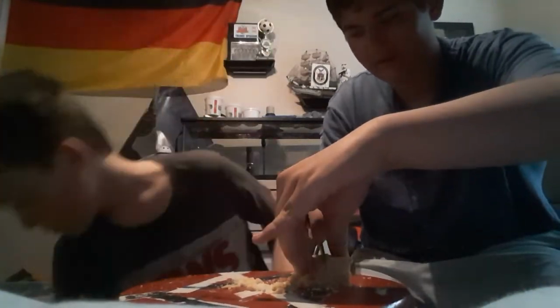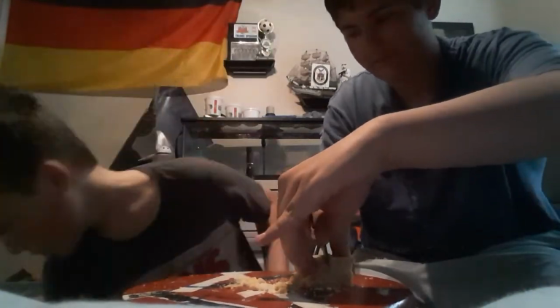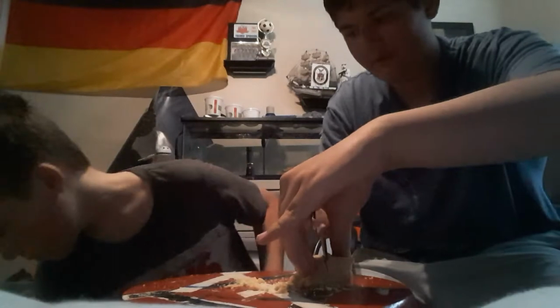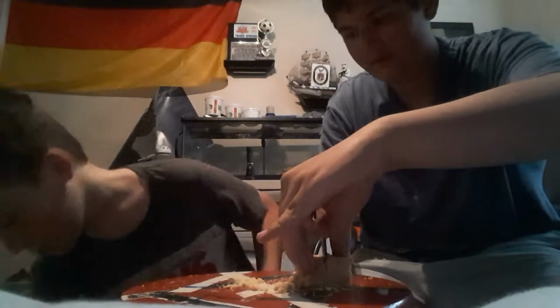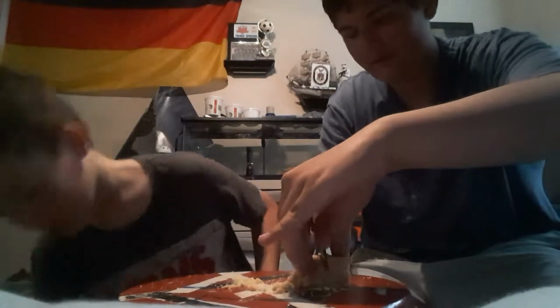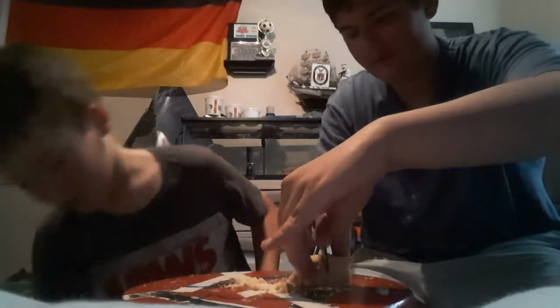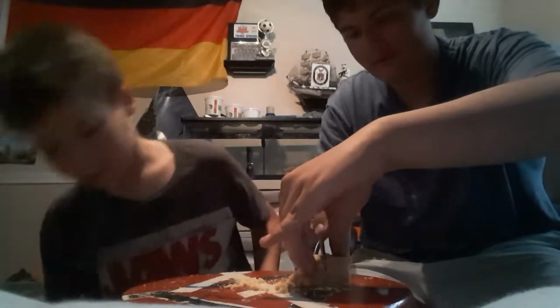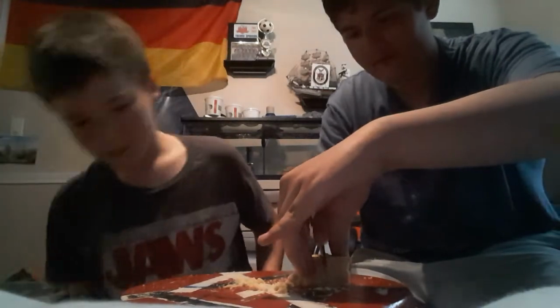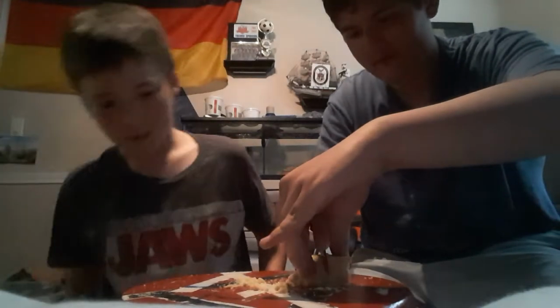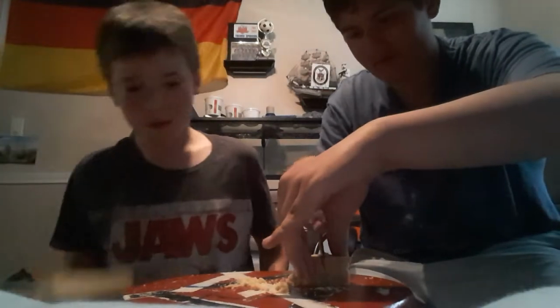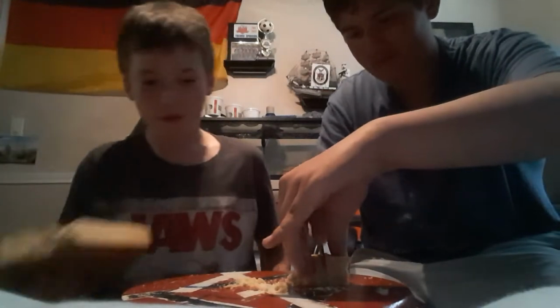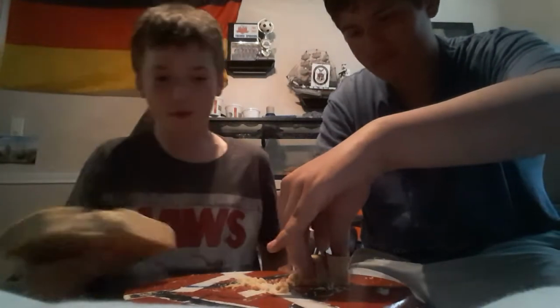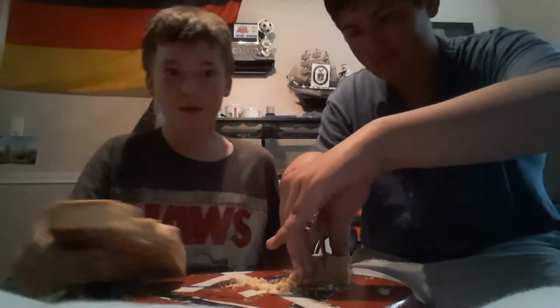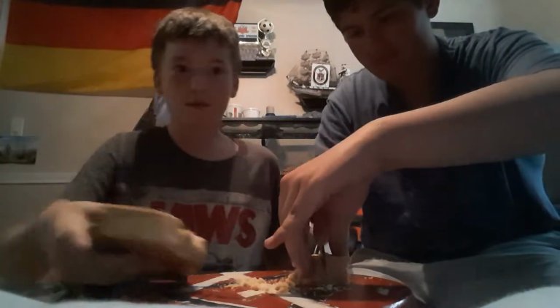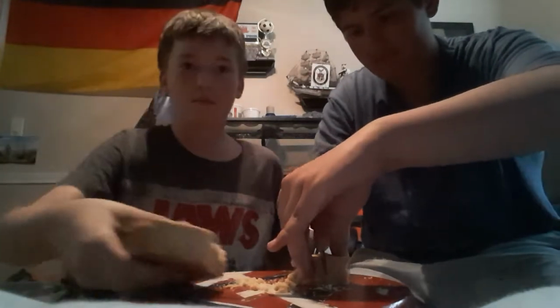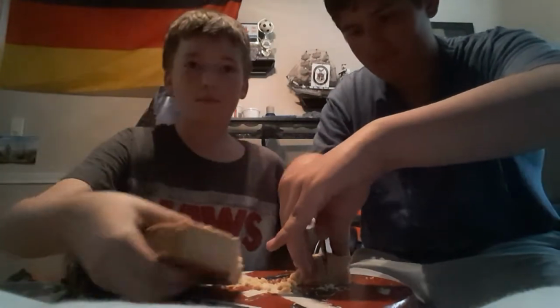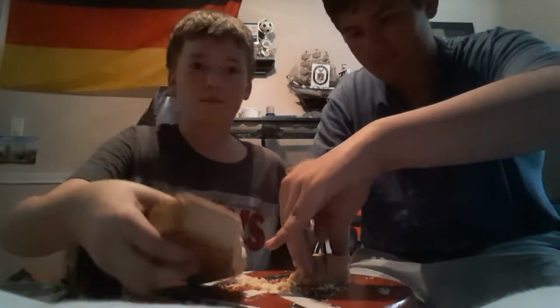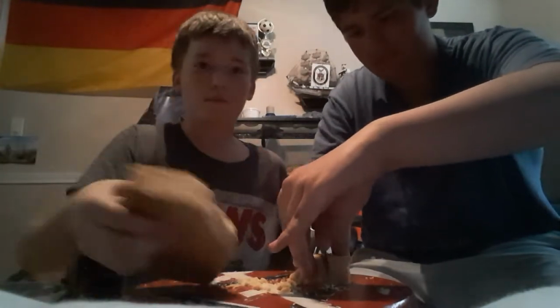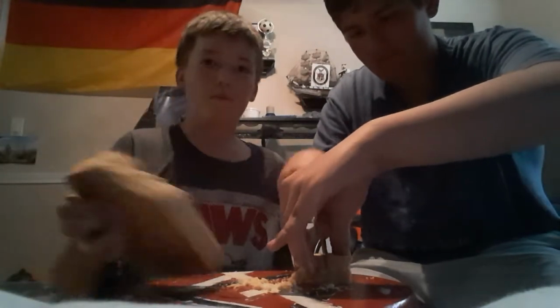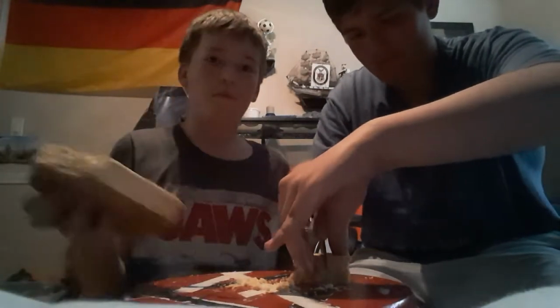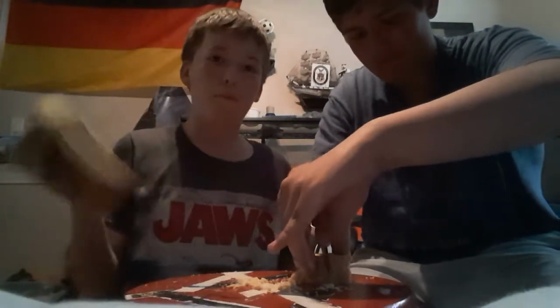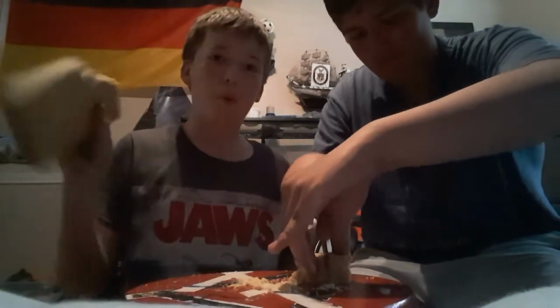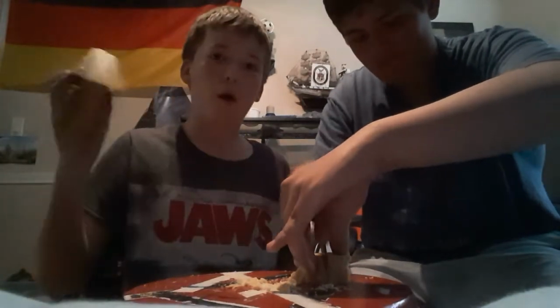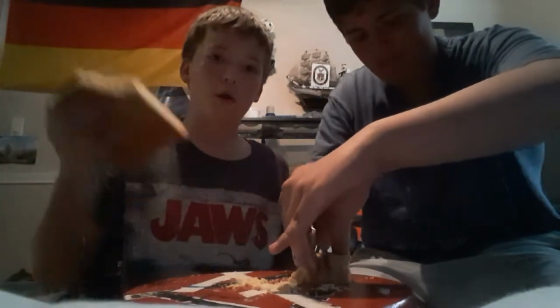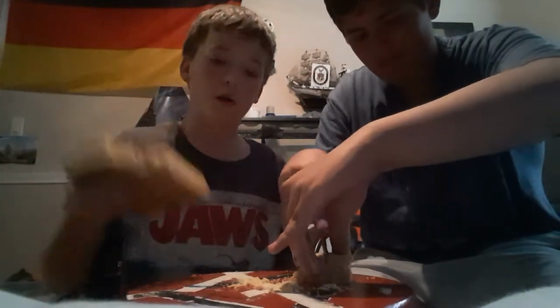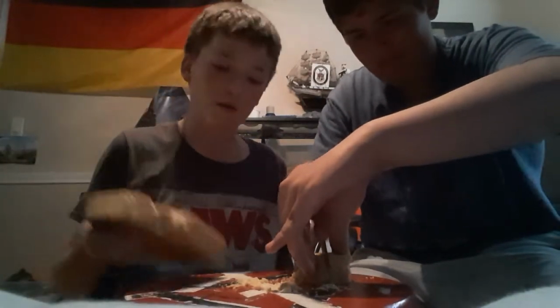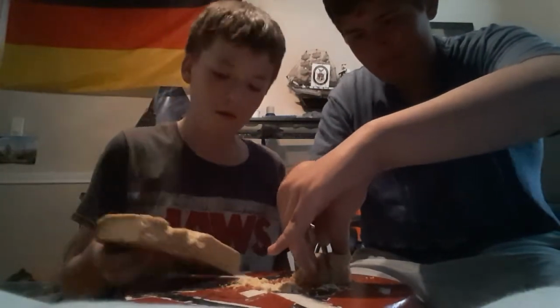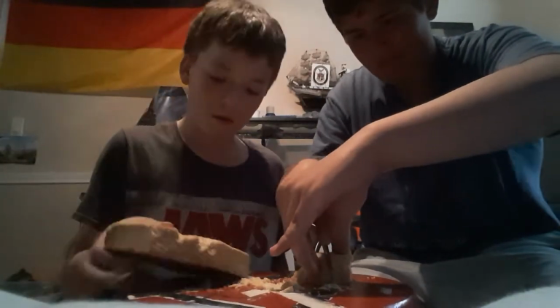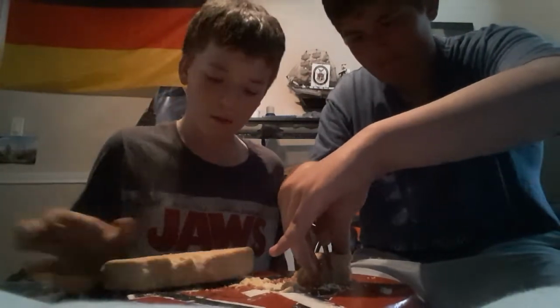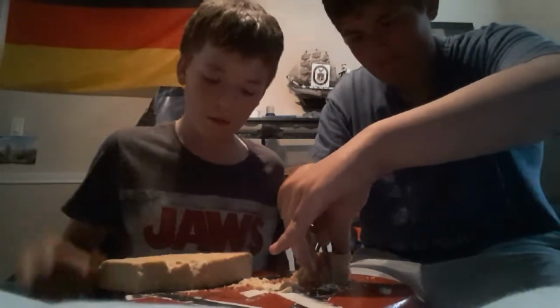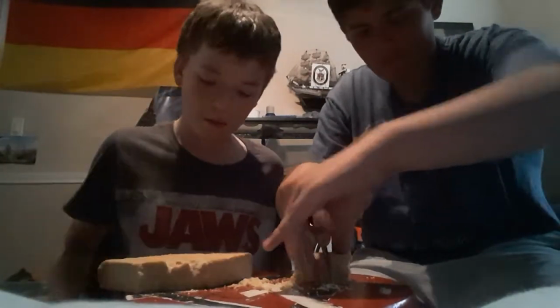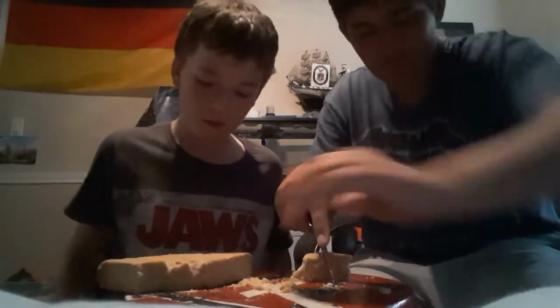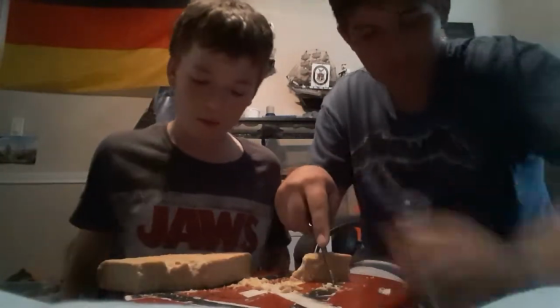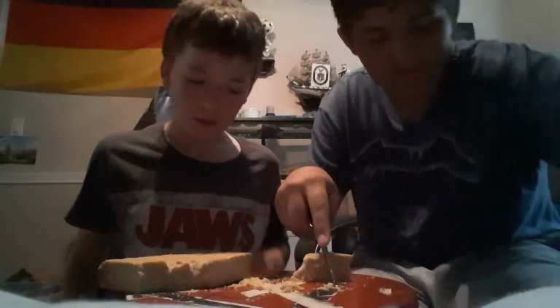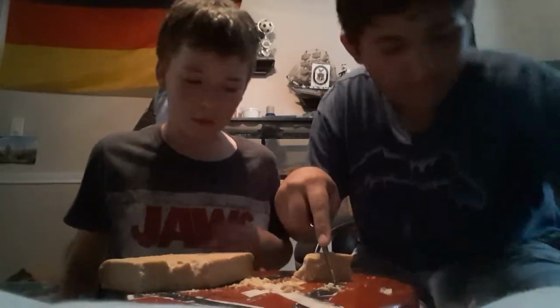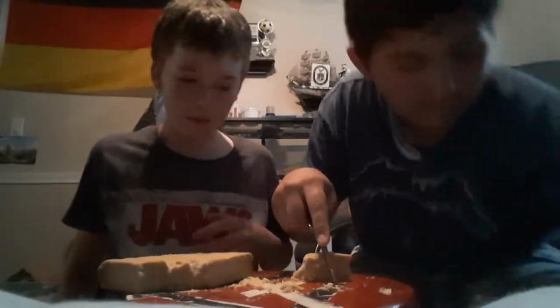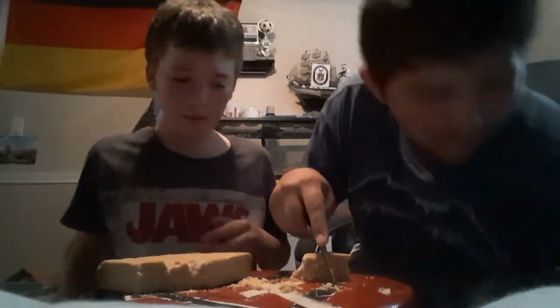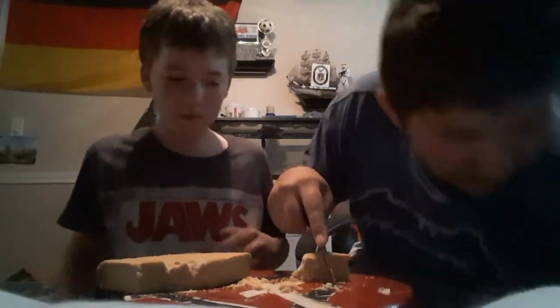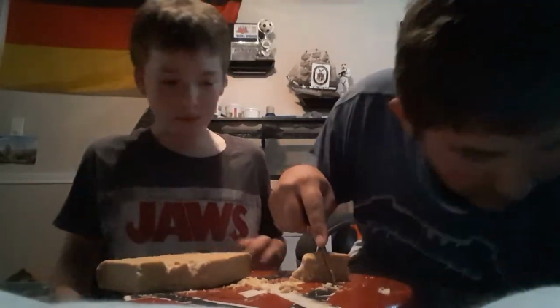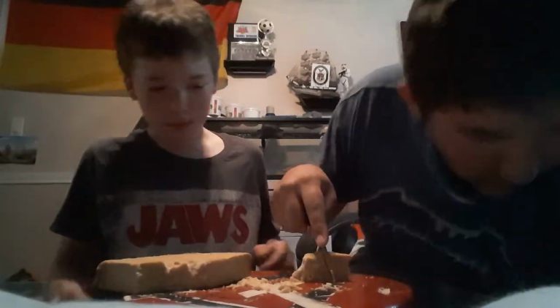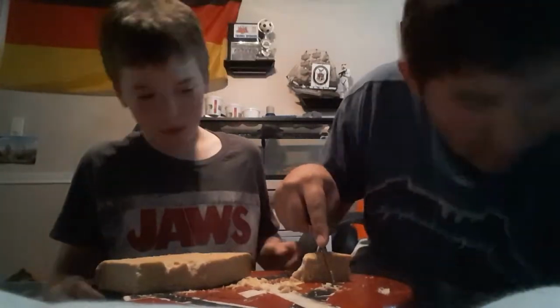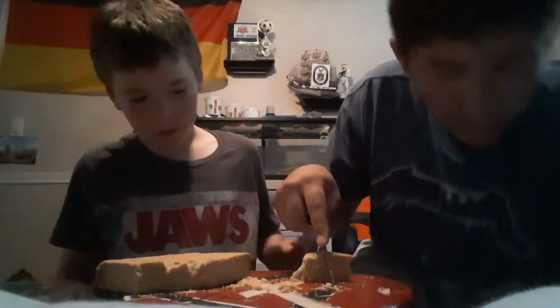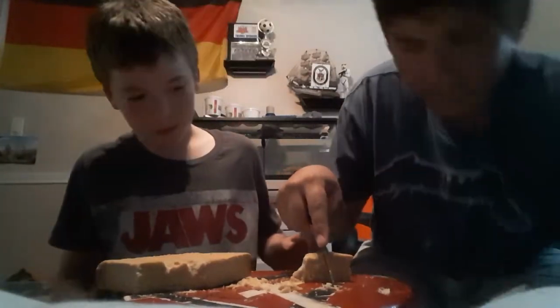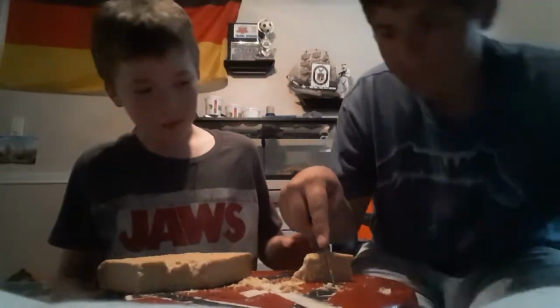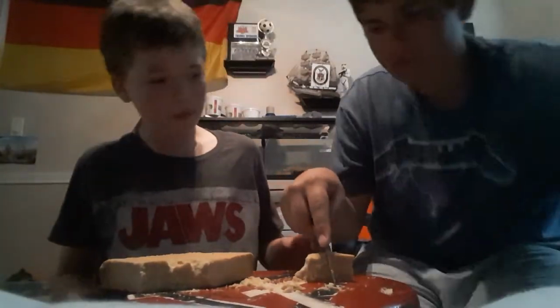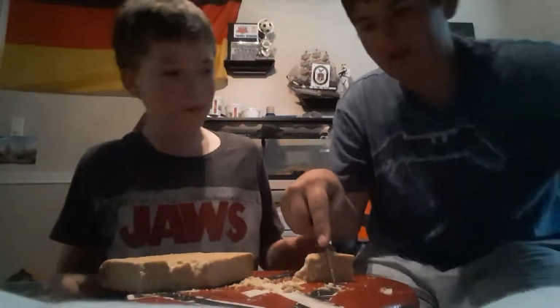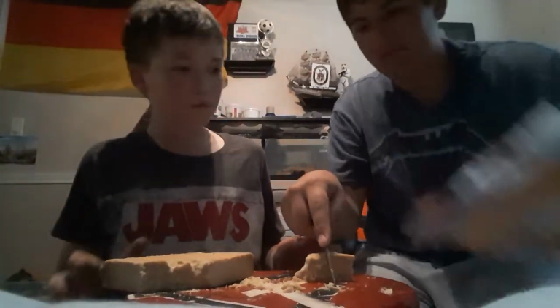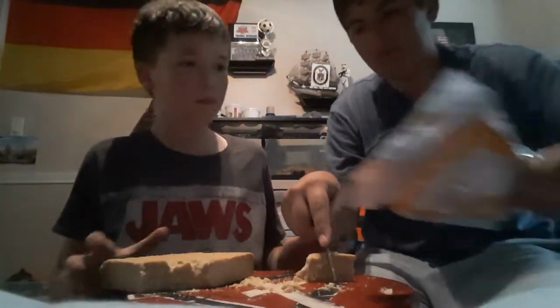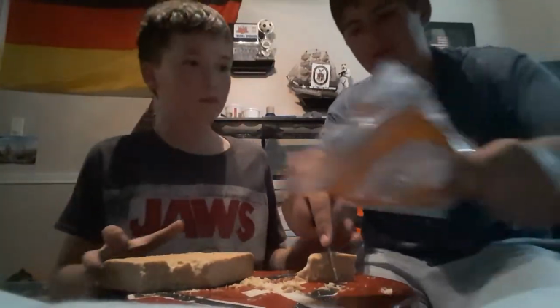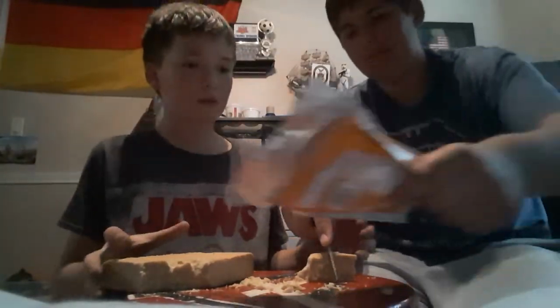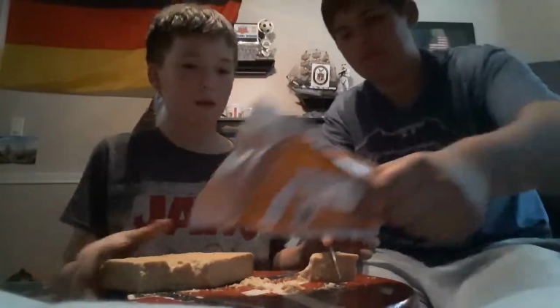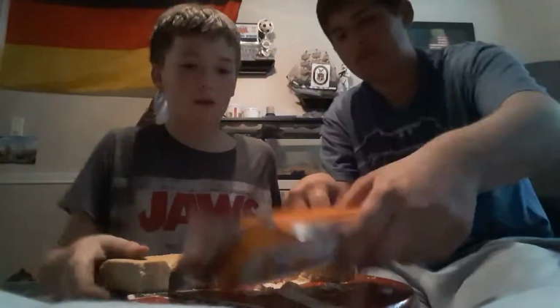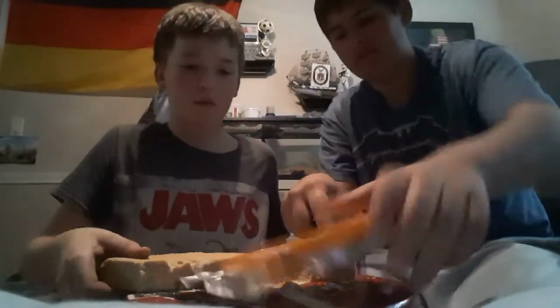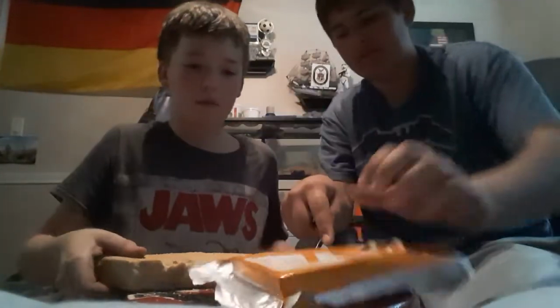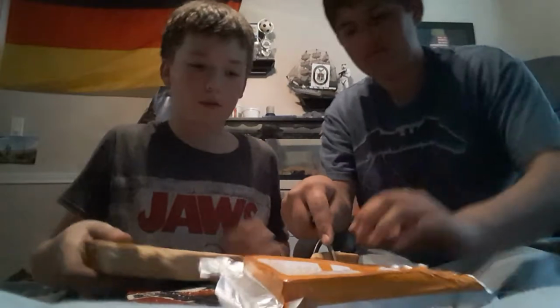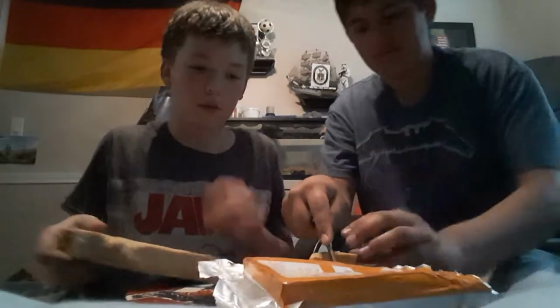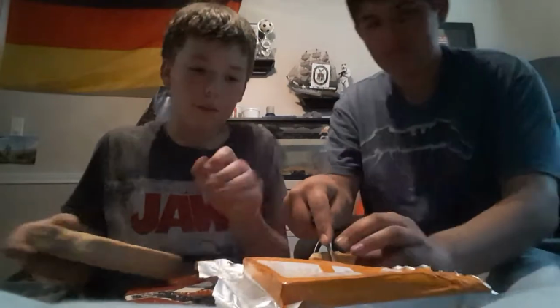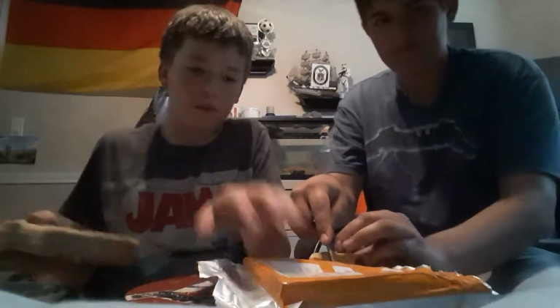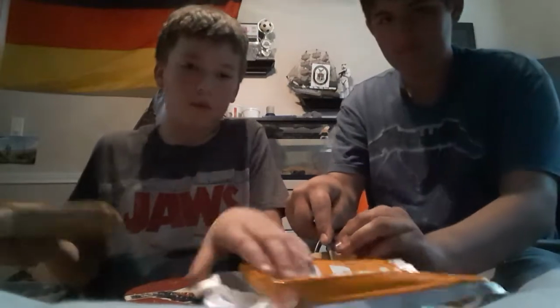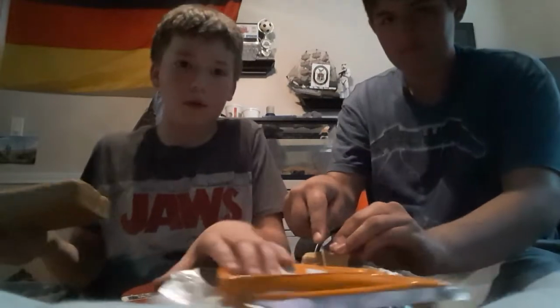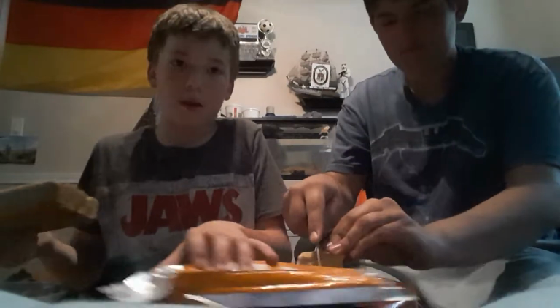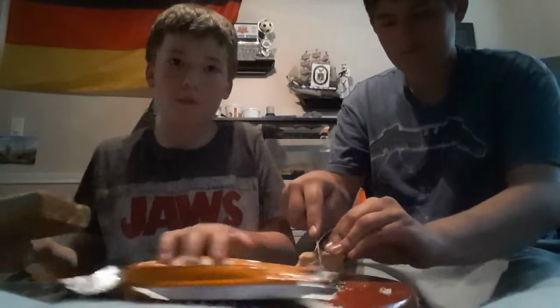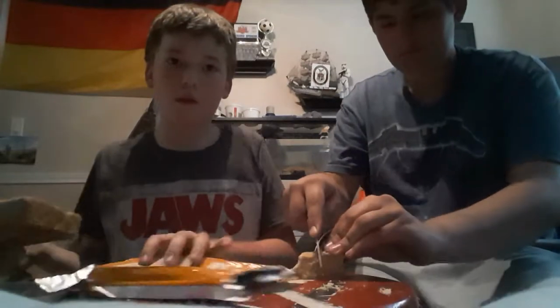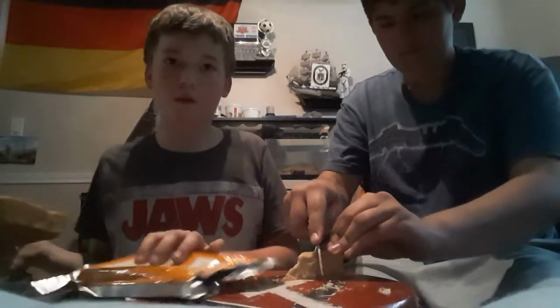What should we do with the bar? Just put it on top of the wrap.